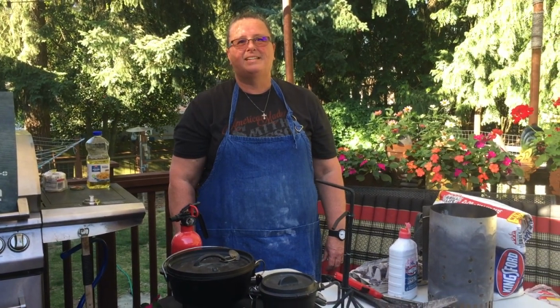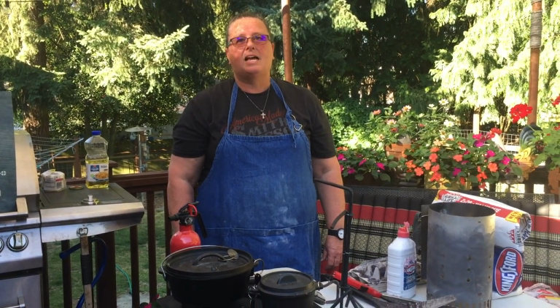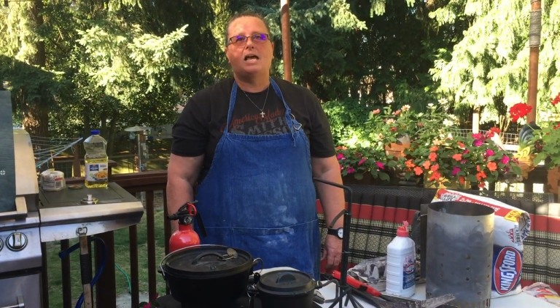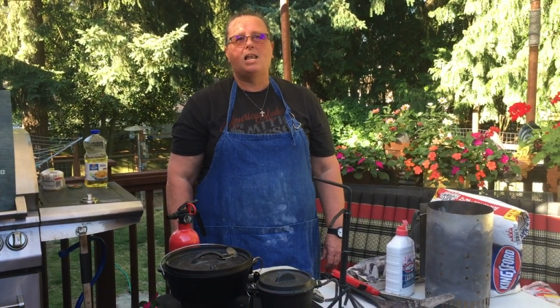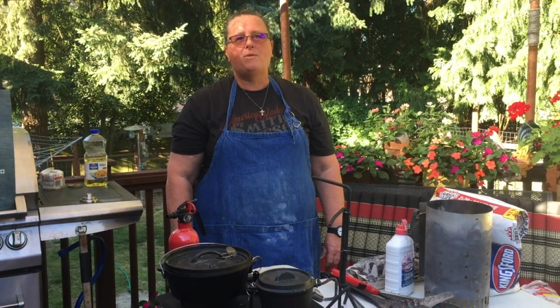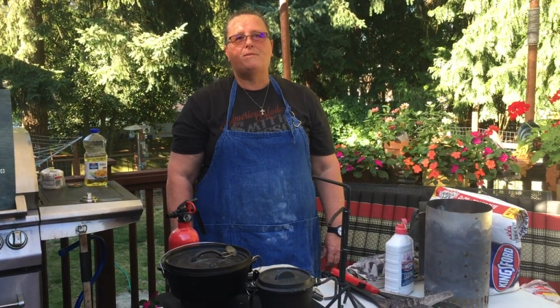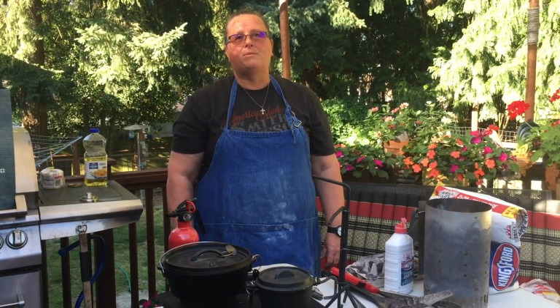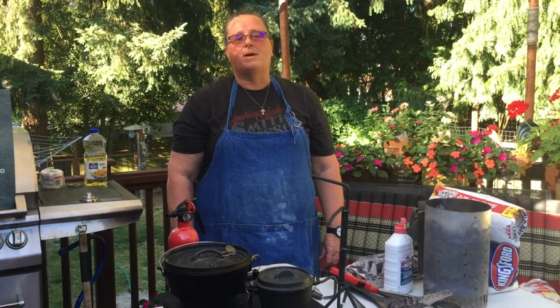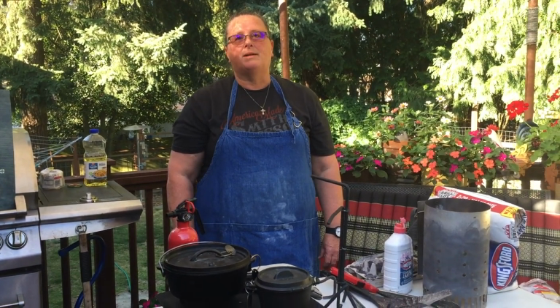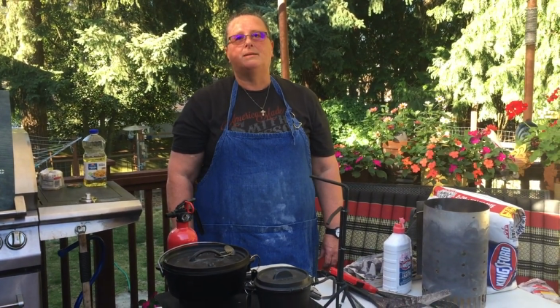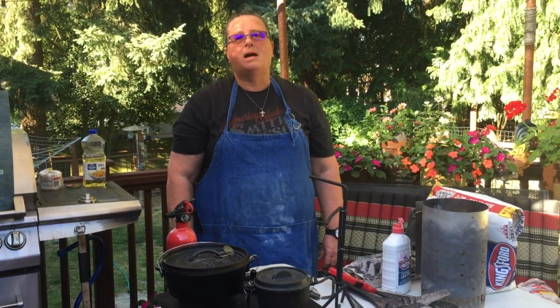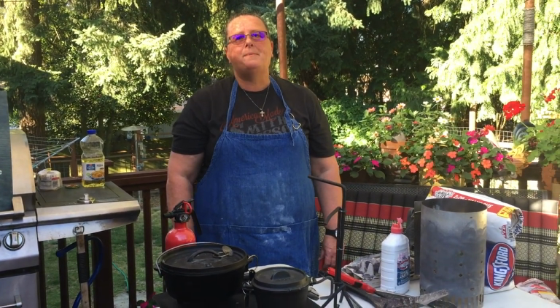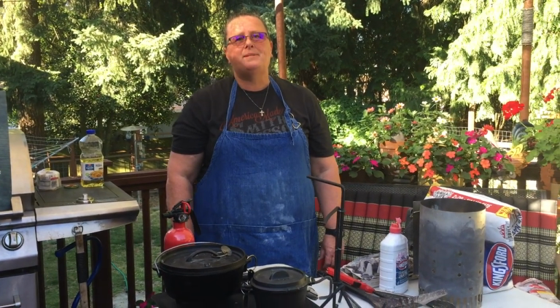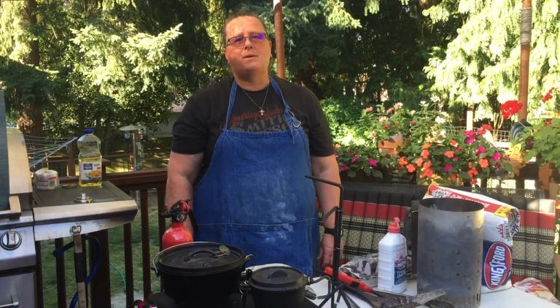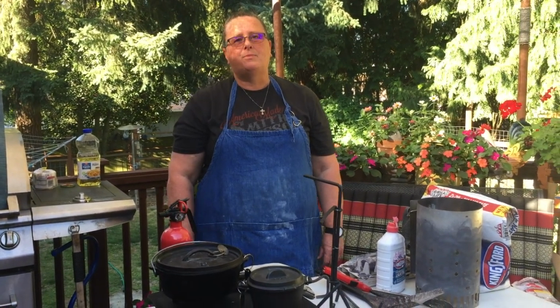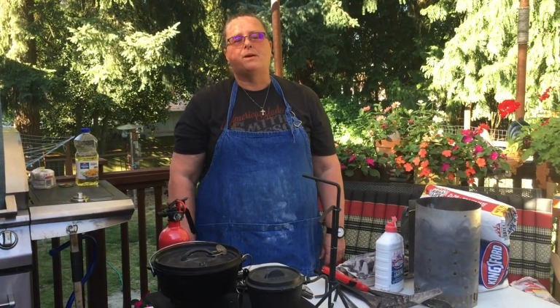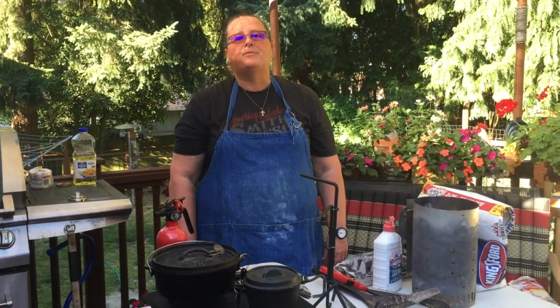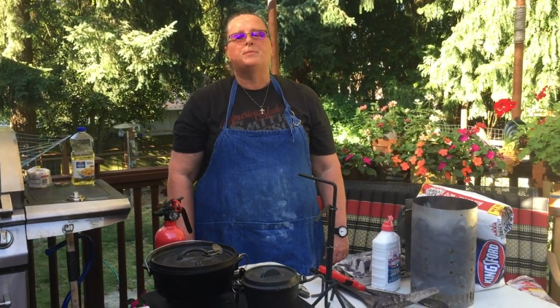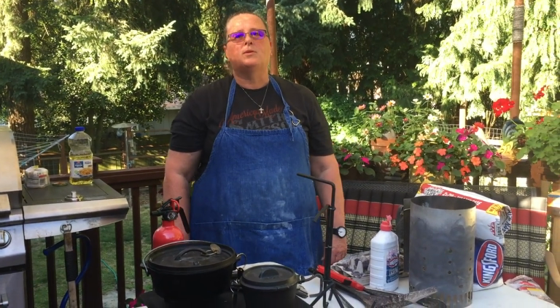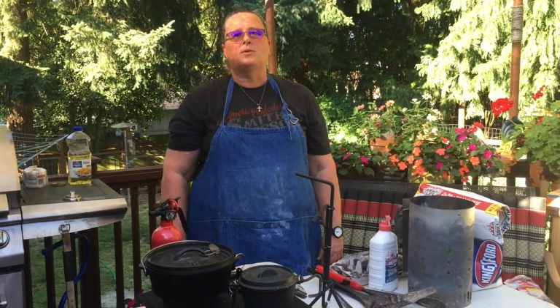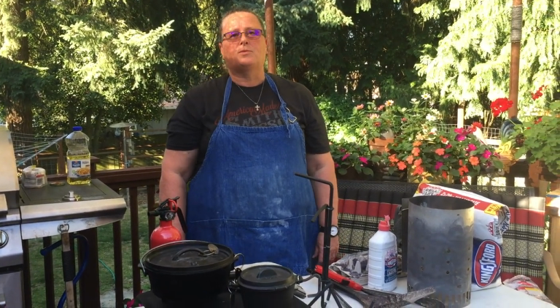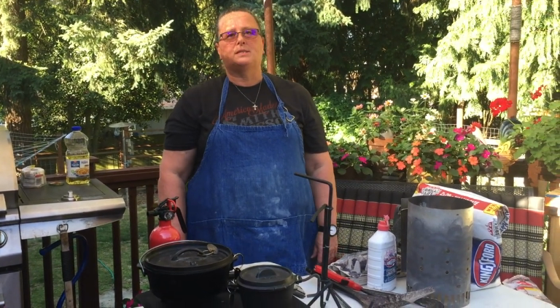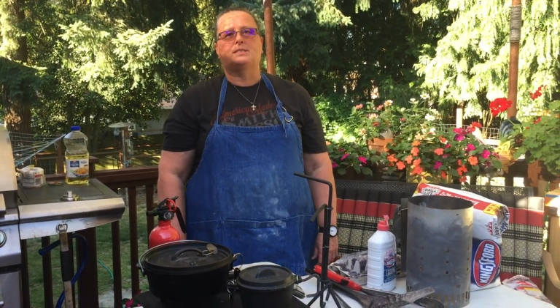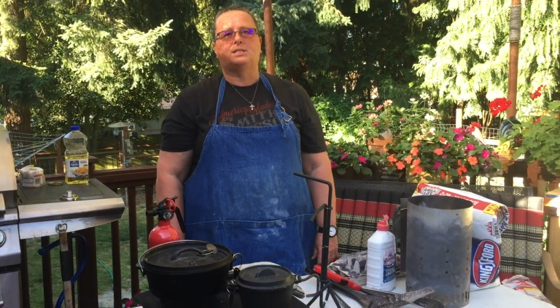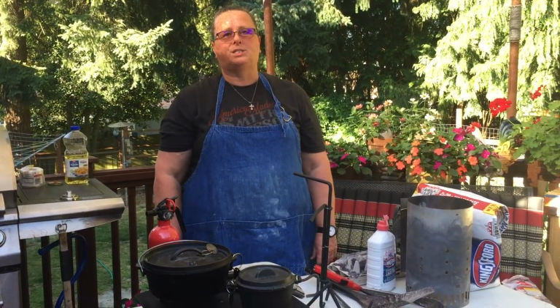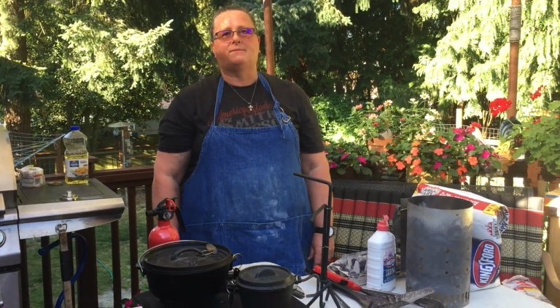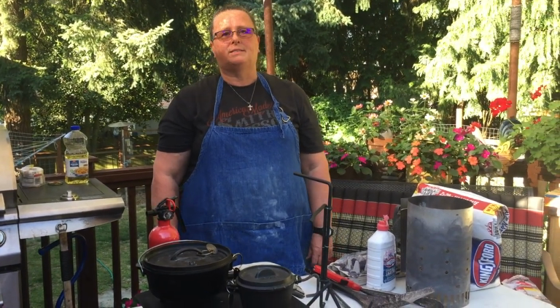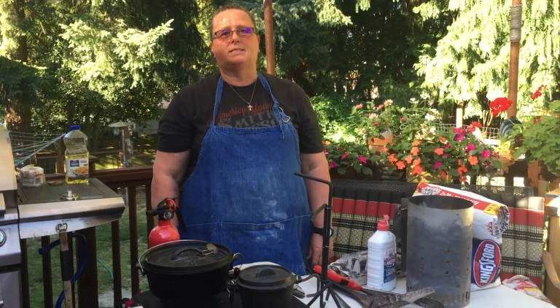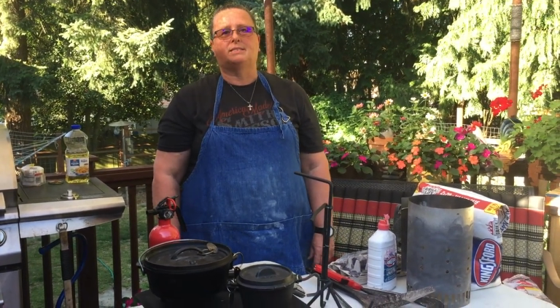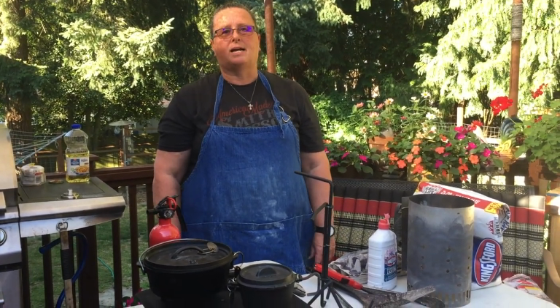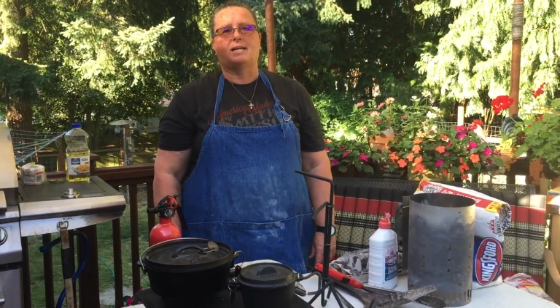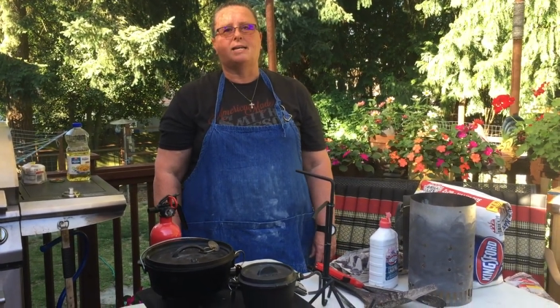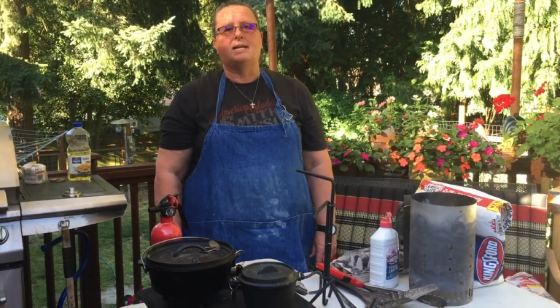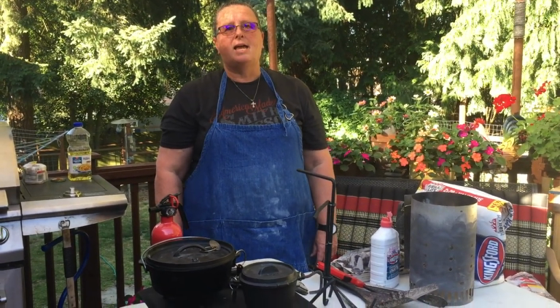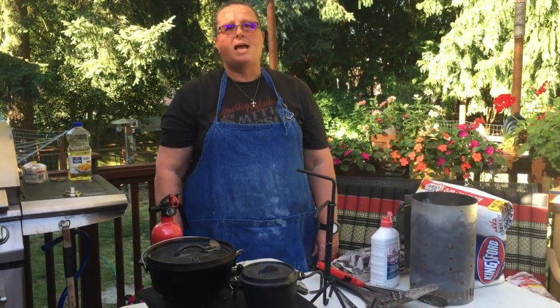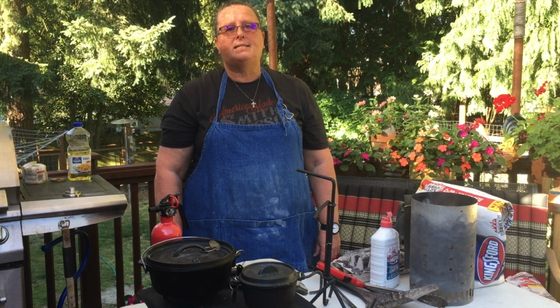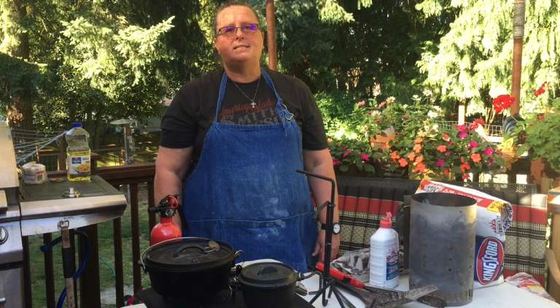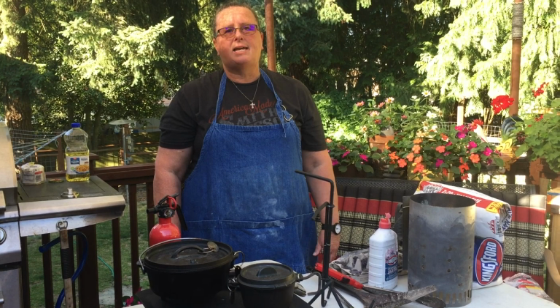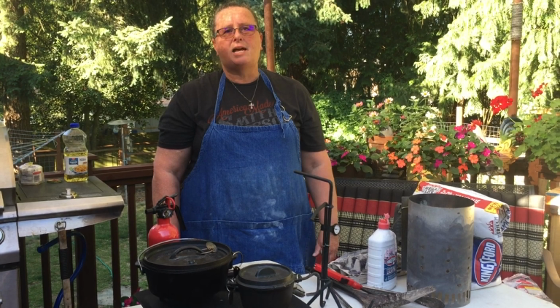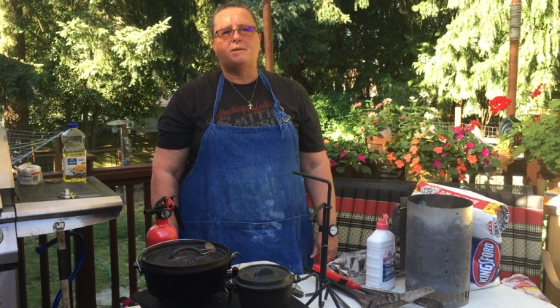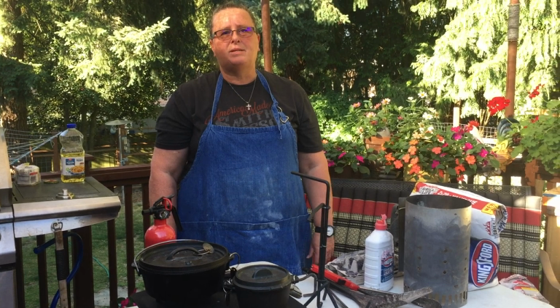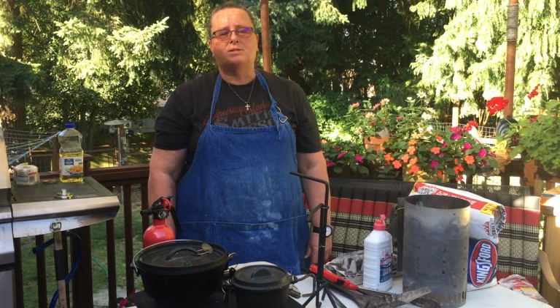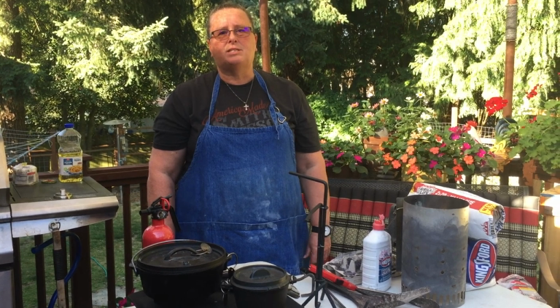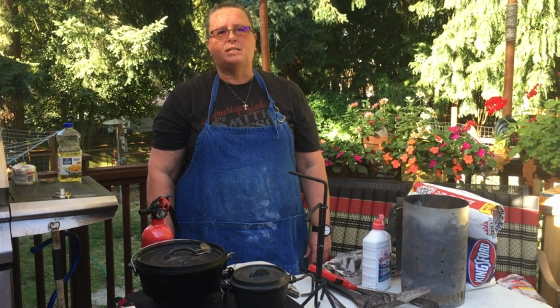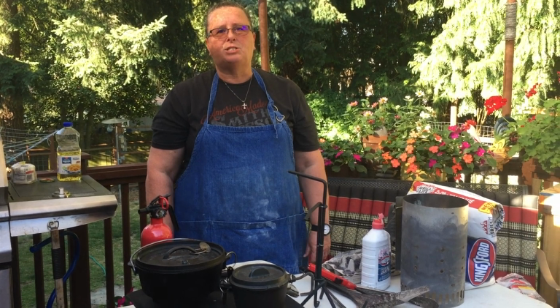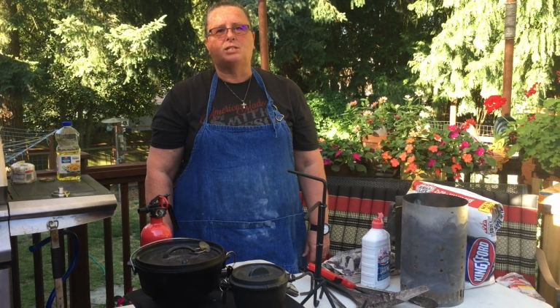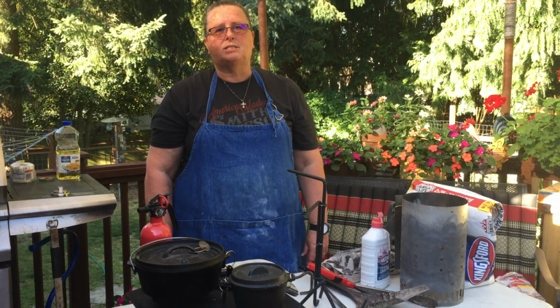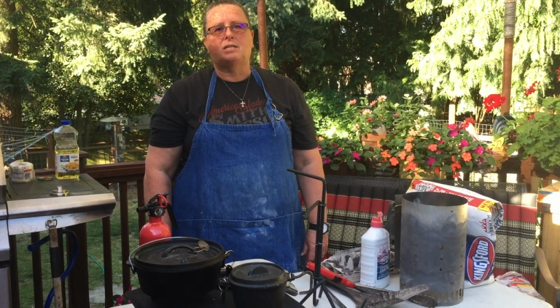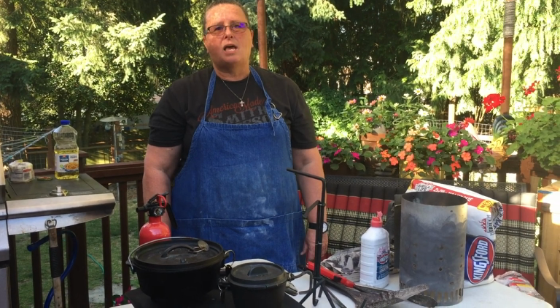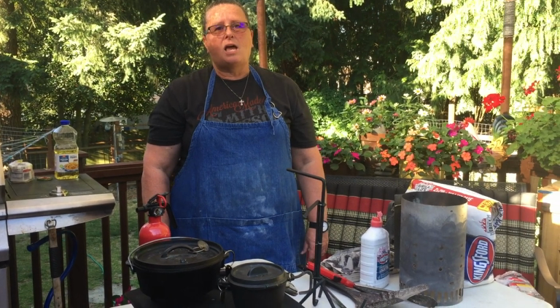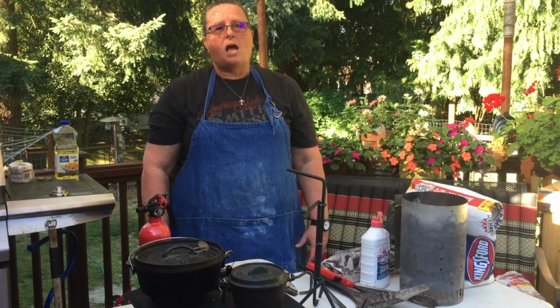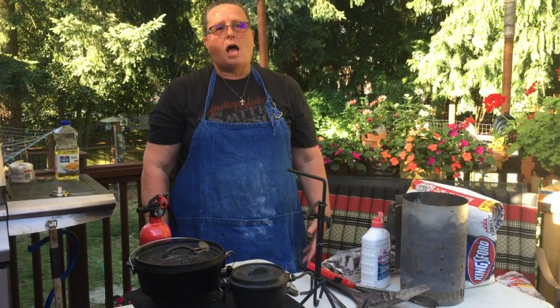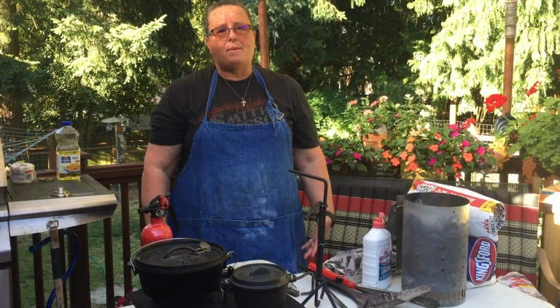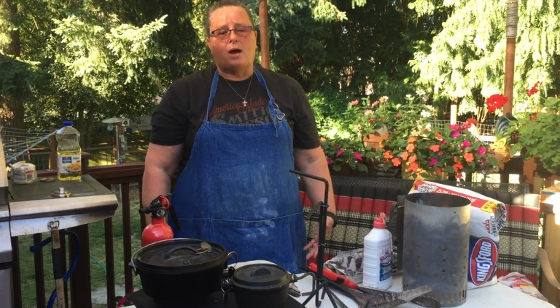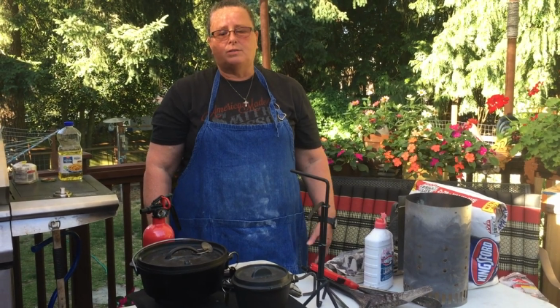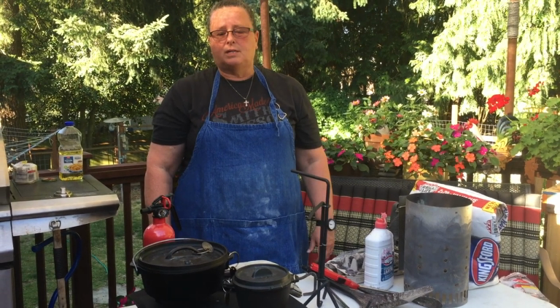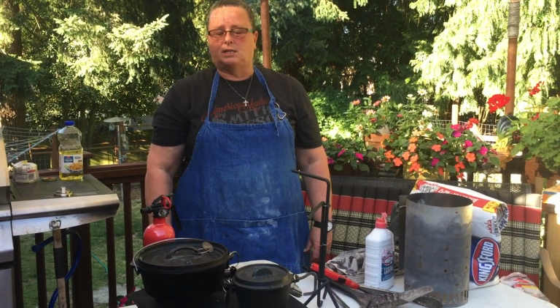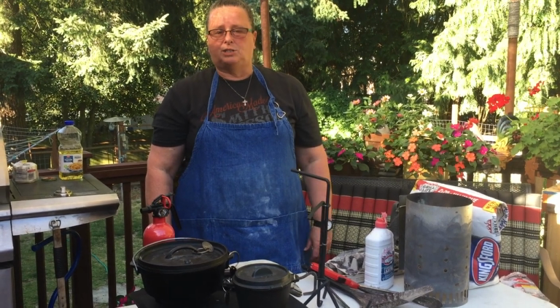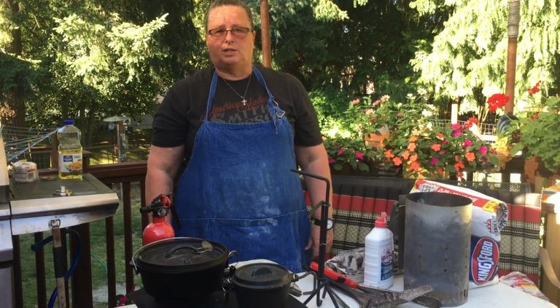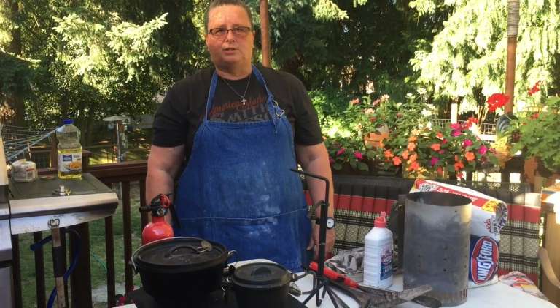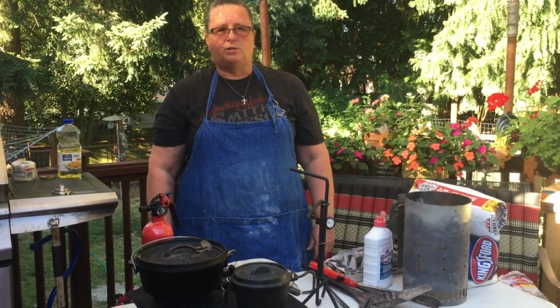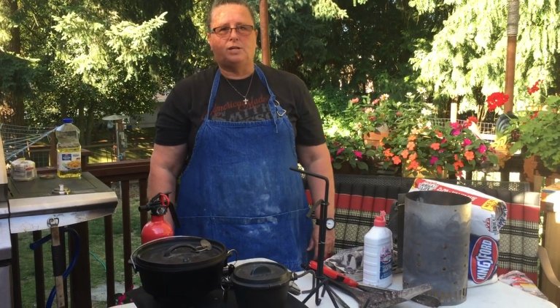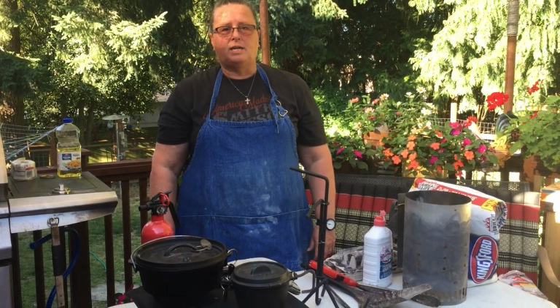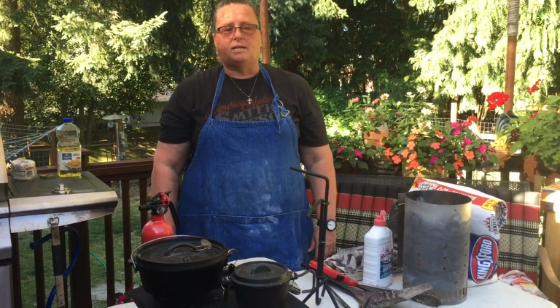Hello everyone. I'm Deborah from the Northwest Dutch Oven Society, and today I'm here to teach us about Dutch oven cooking.